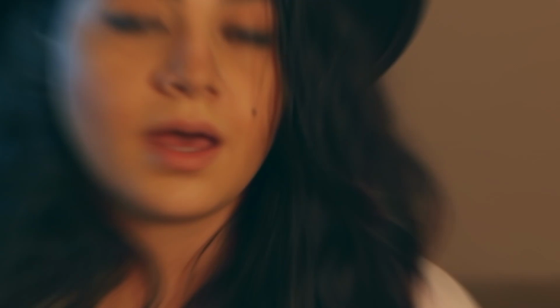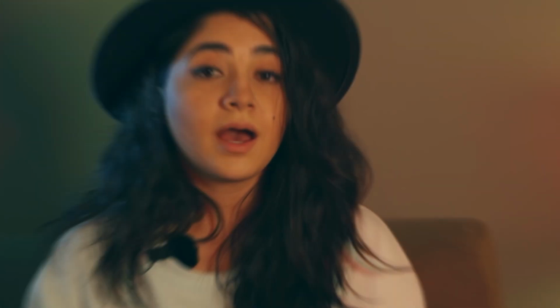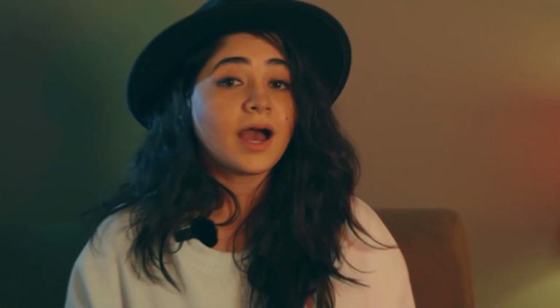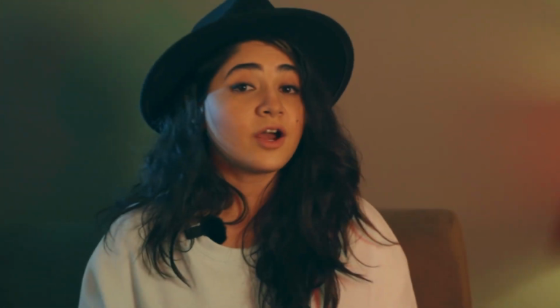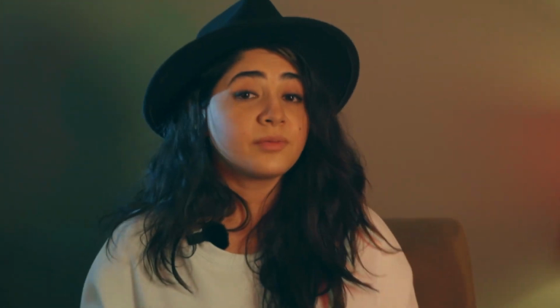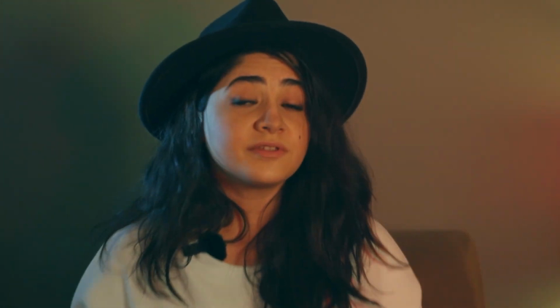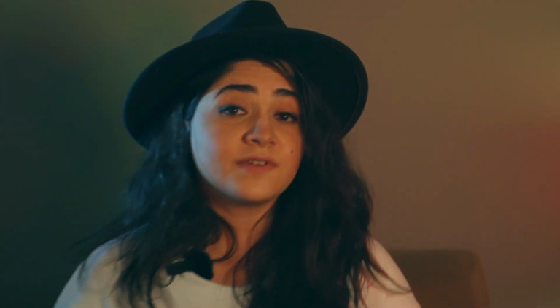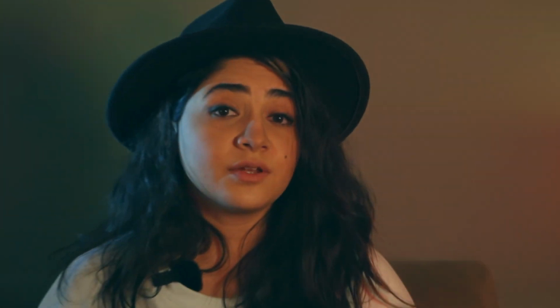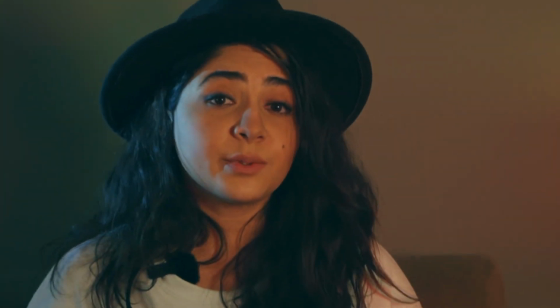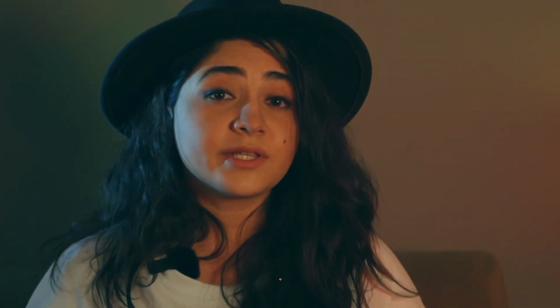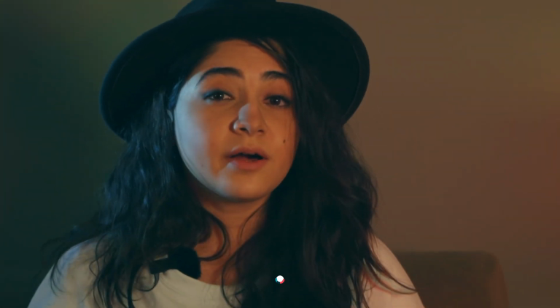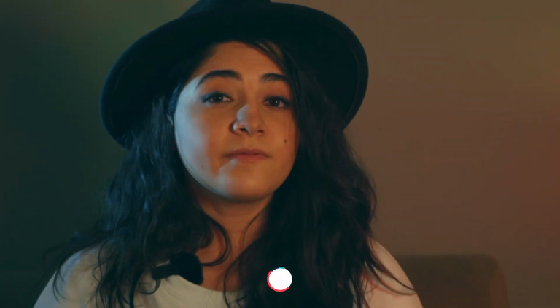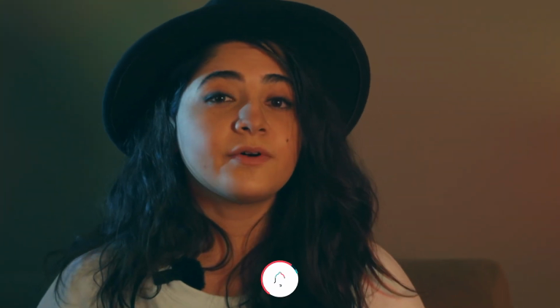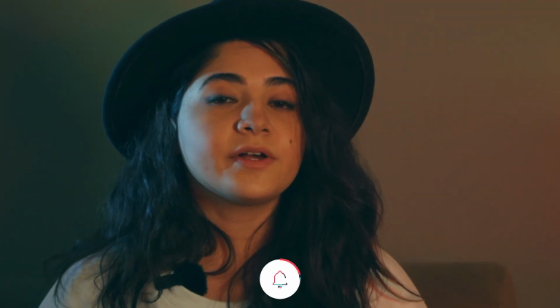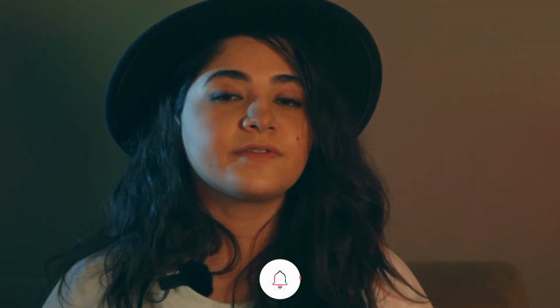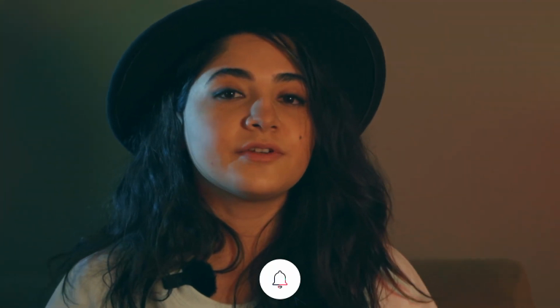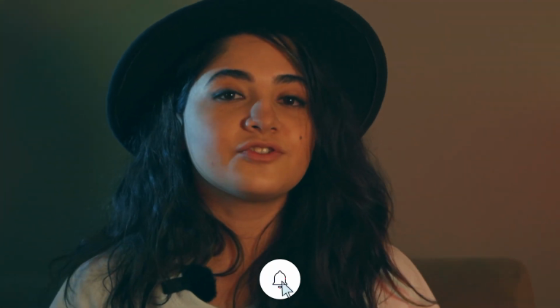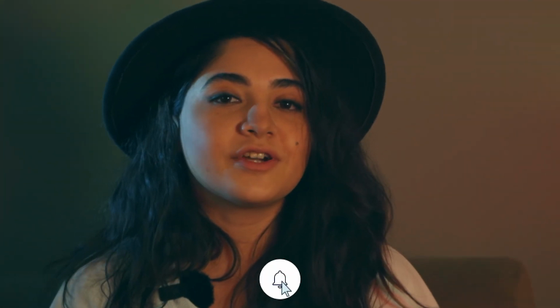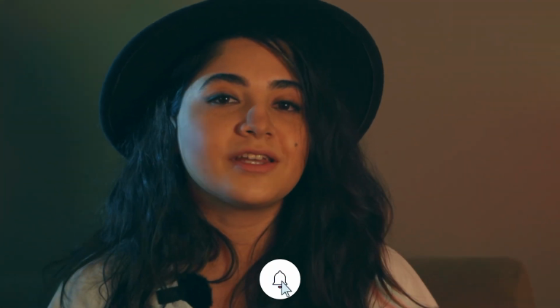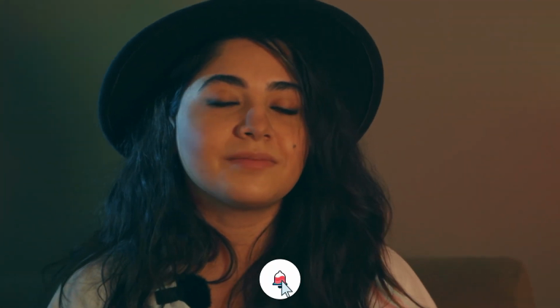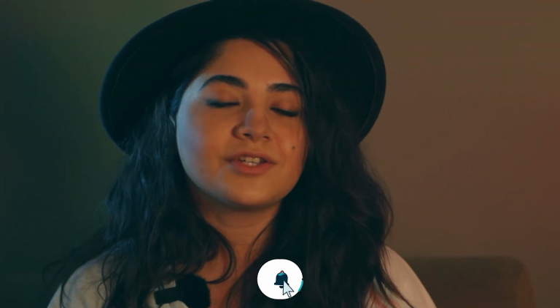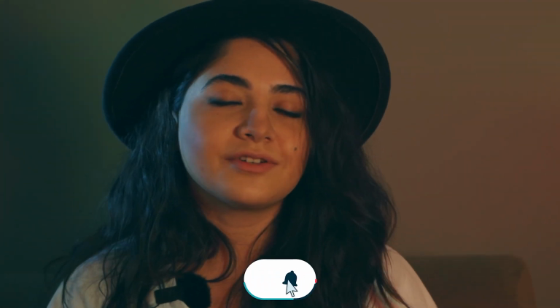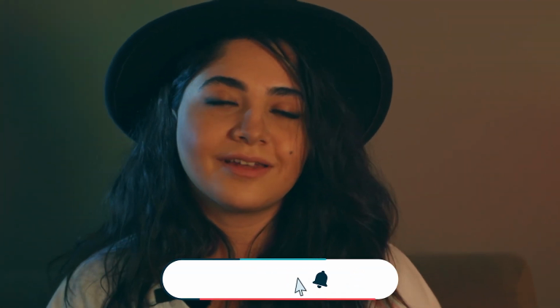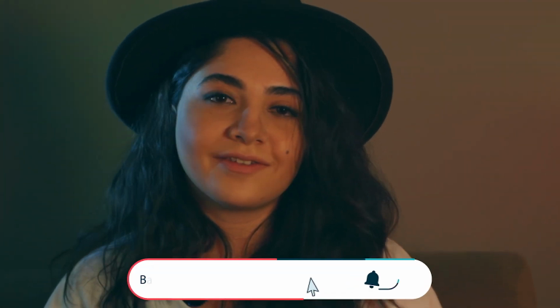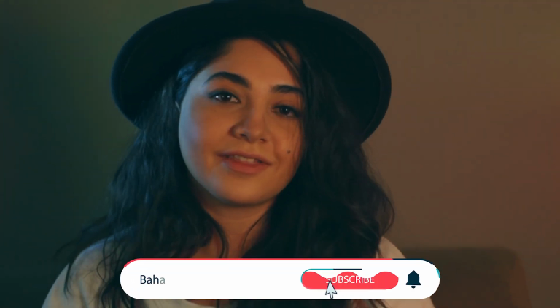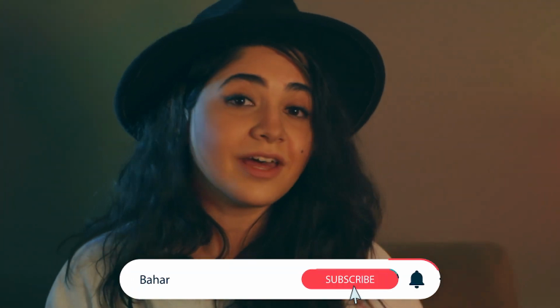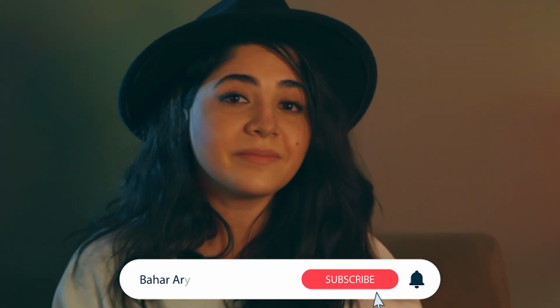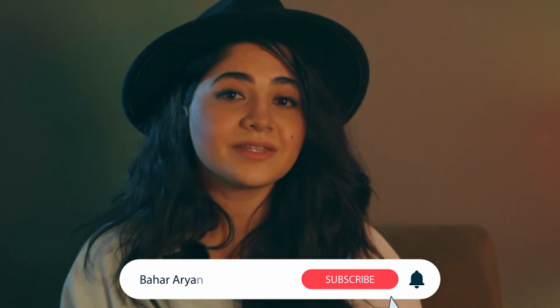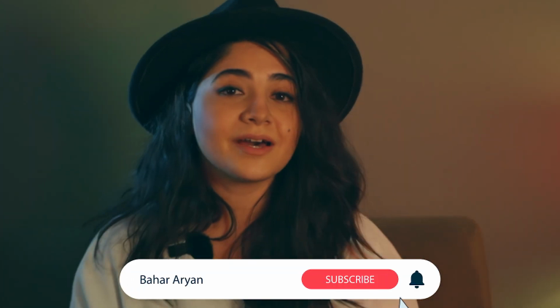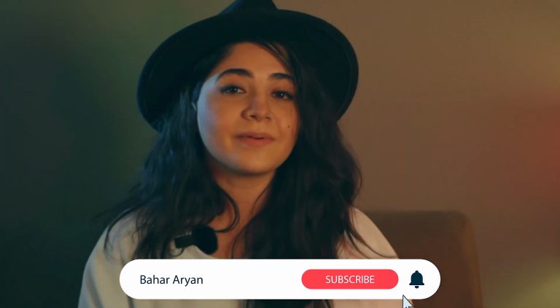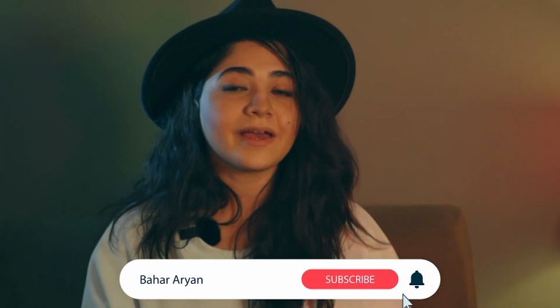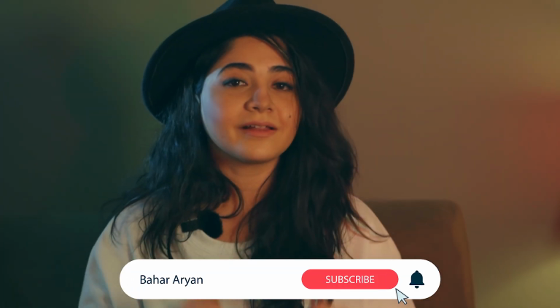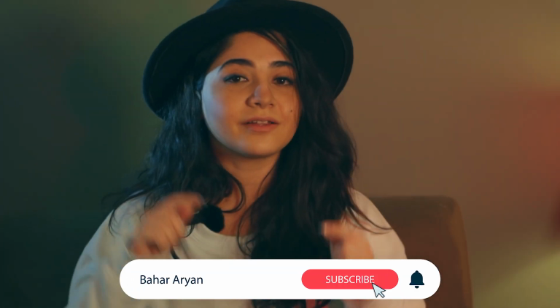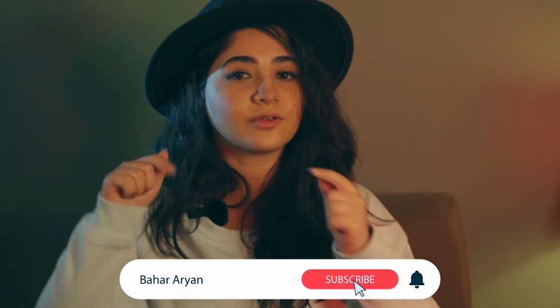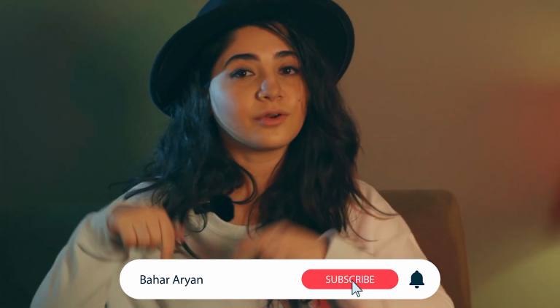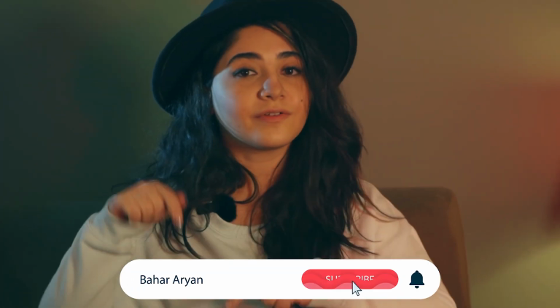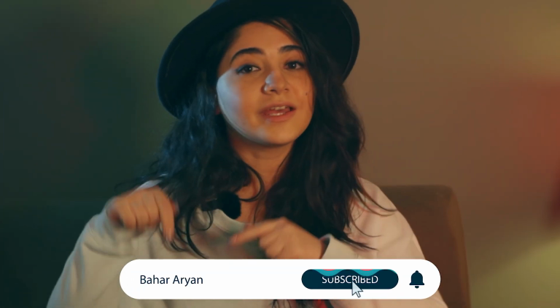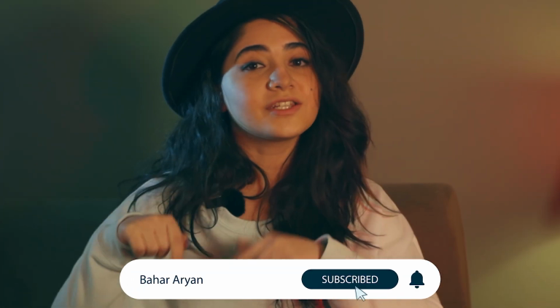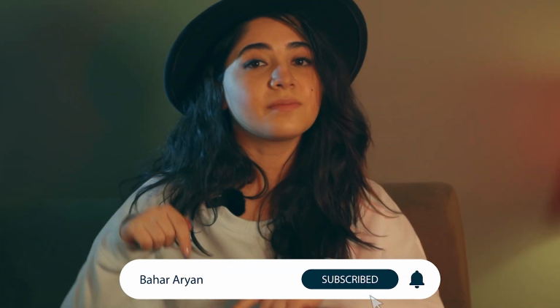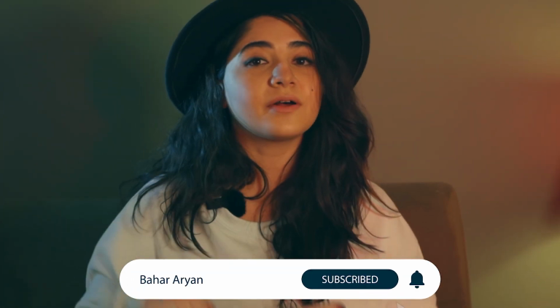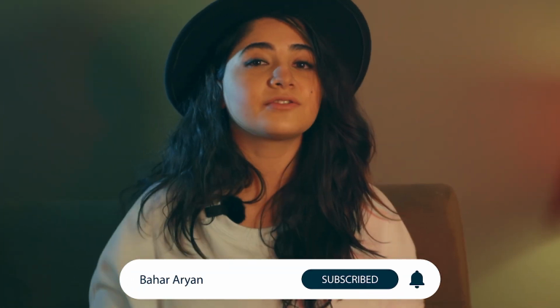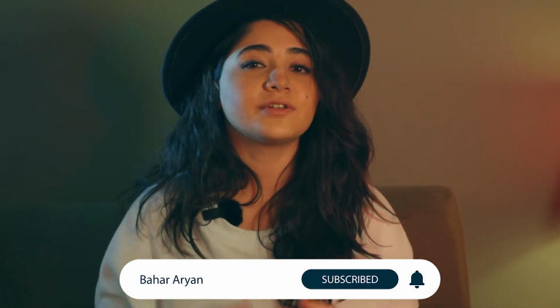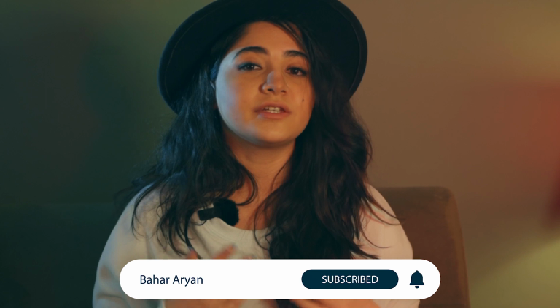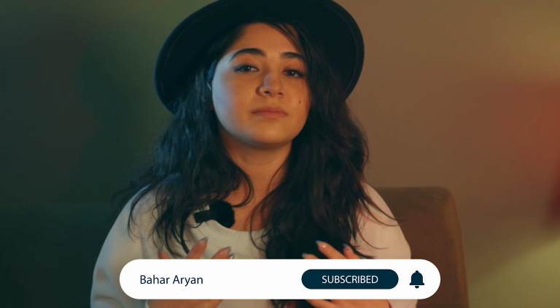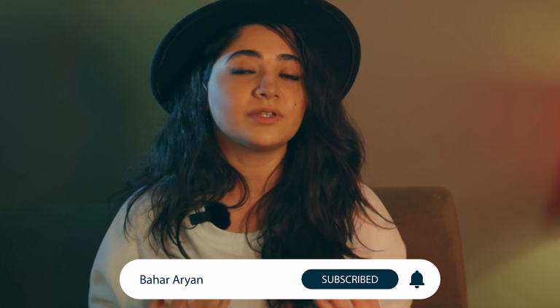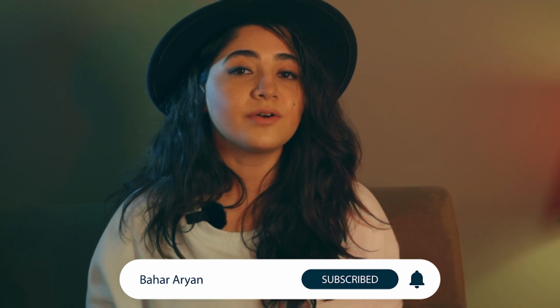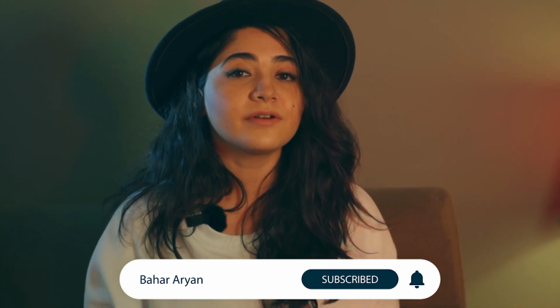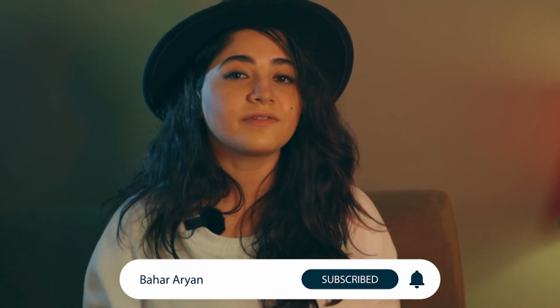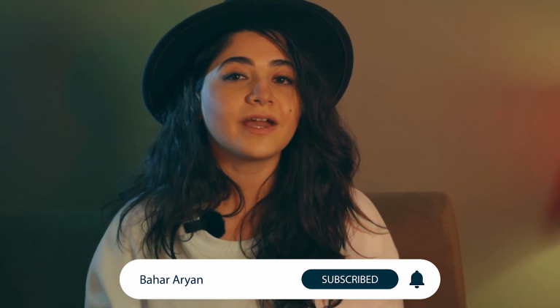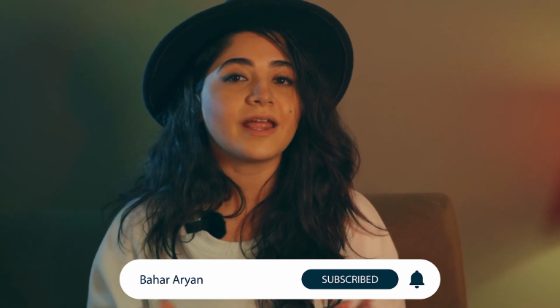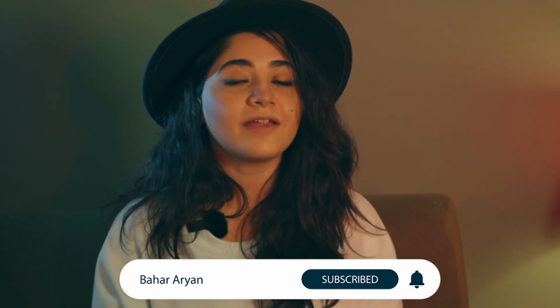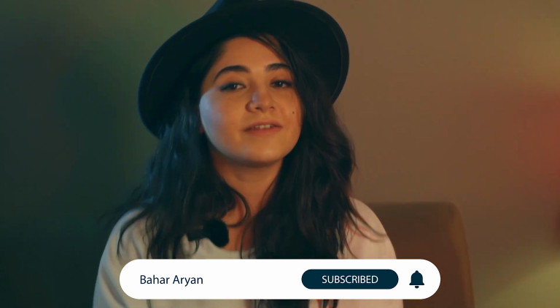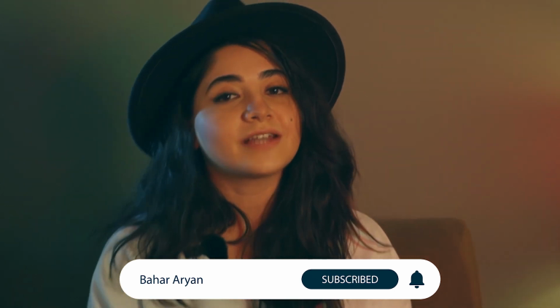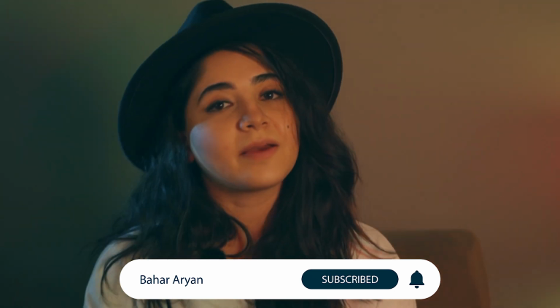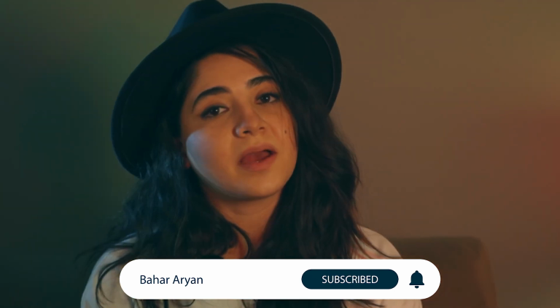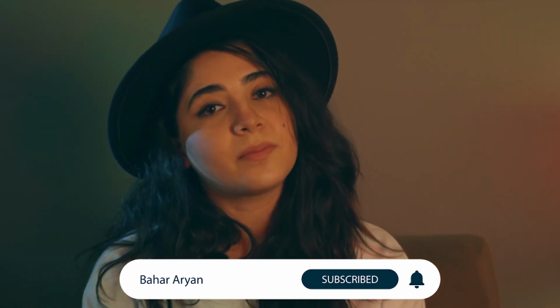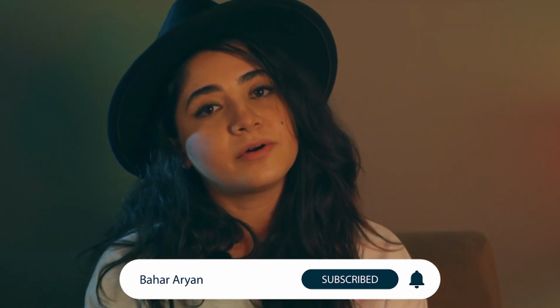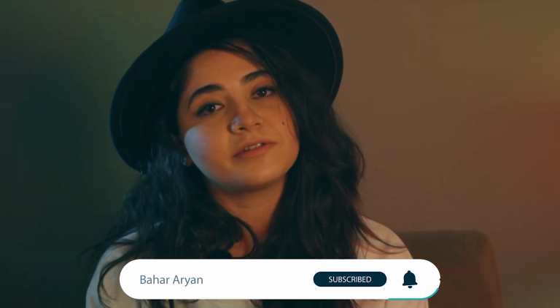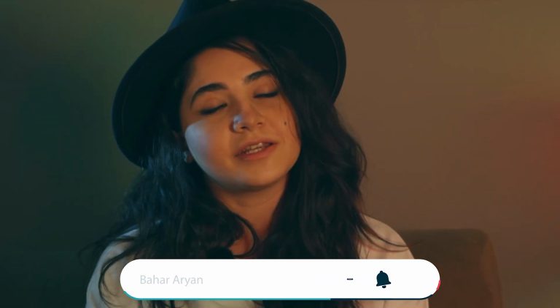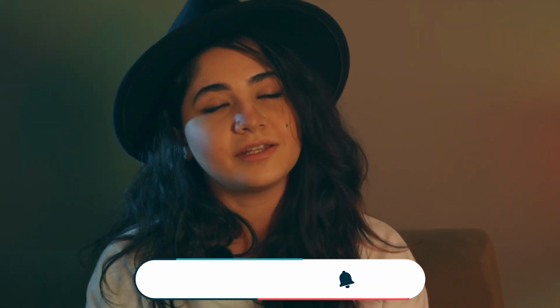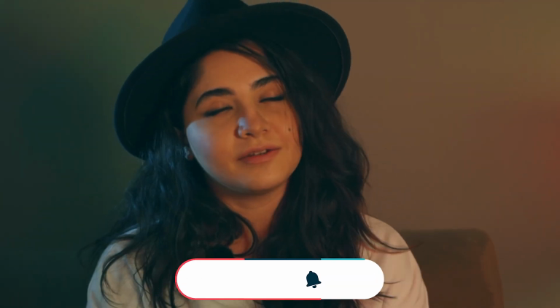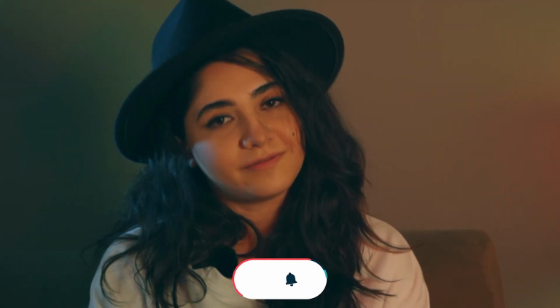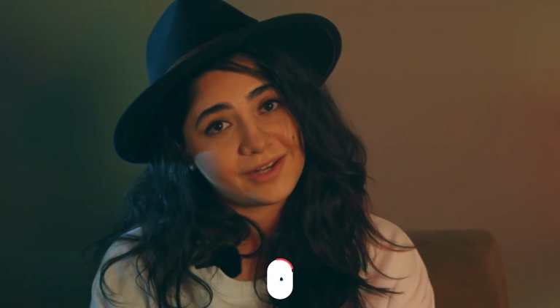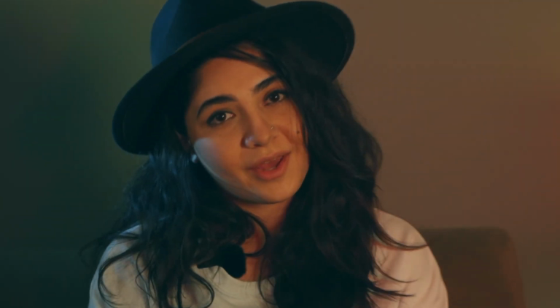I hope this video was helpful. If you enjoyed it, make sure to give it a thumbs up and click the notification bell so you can be notified every time I post a new video.